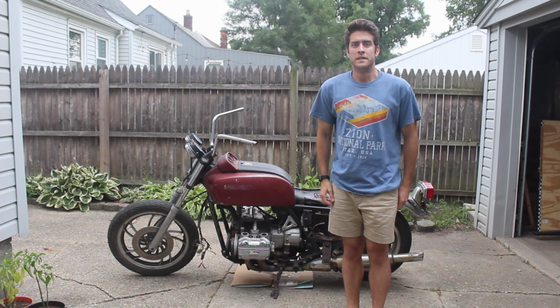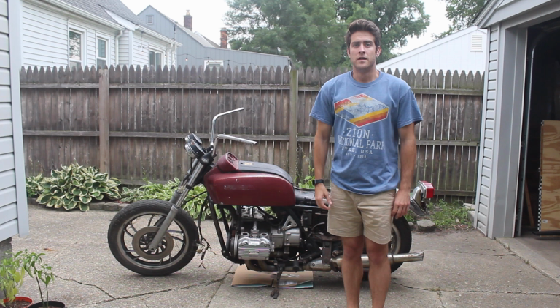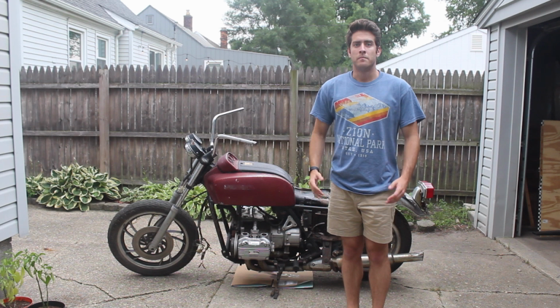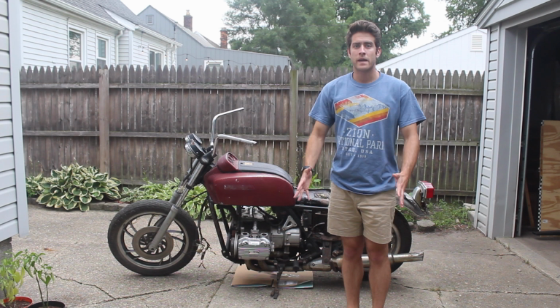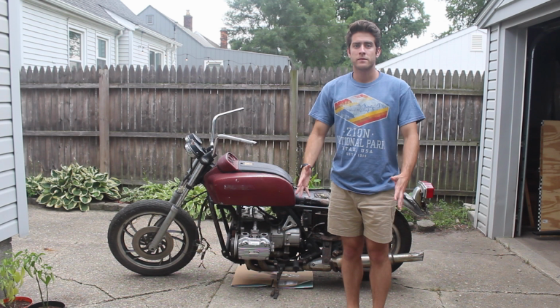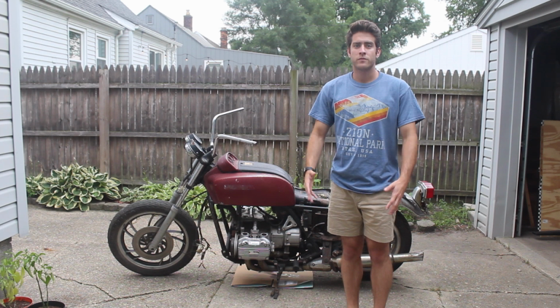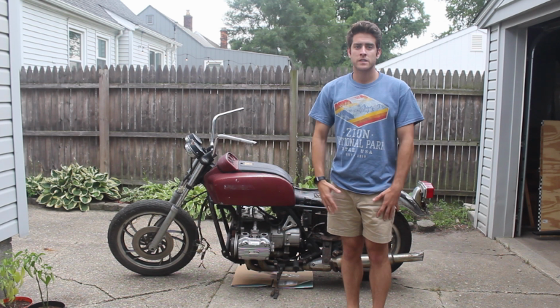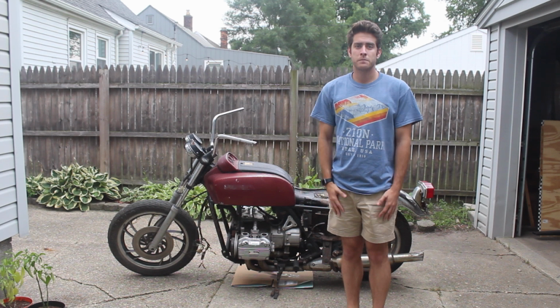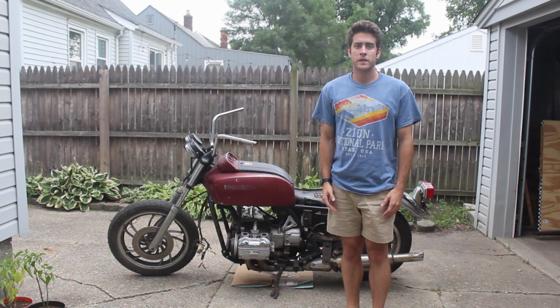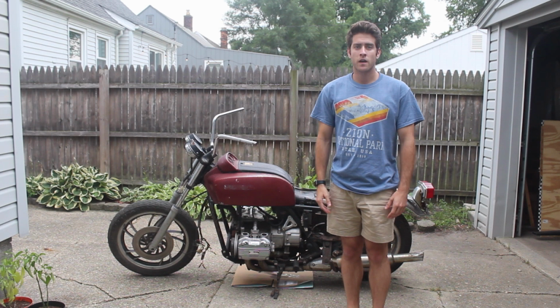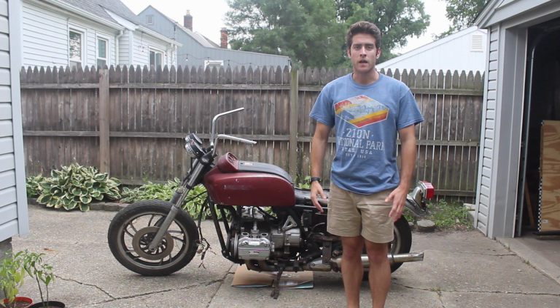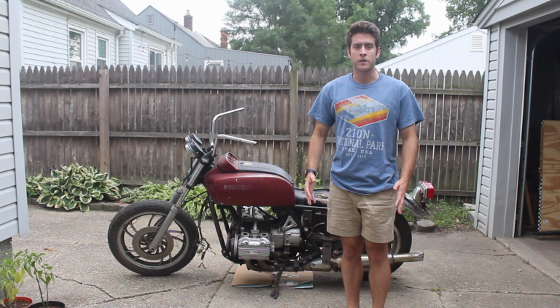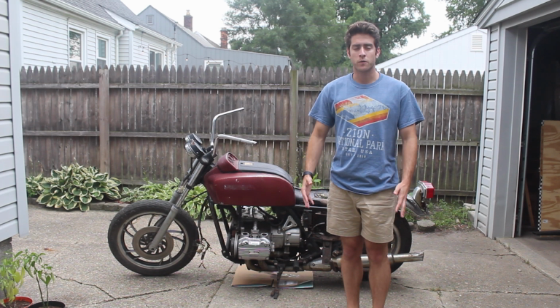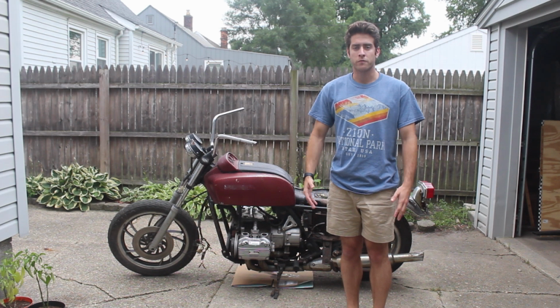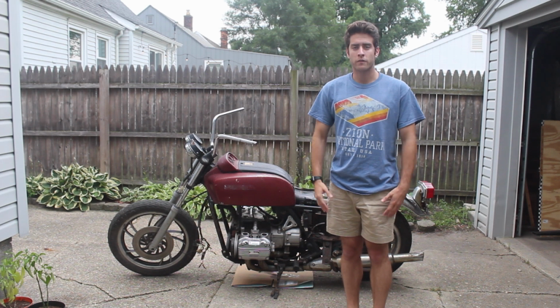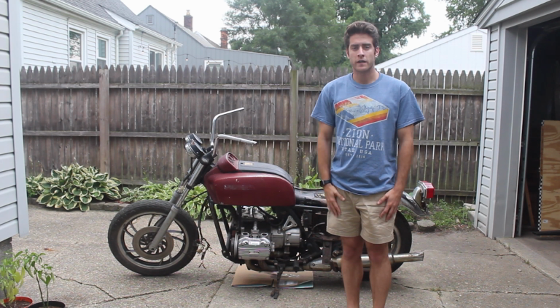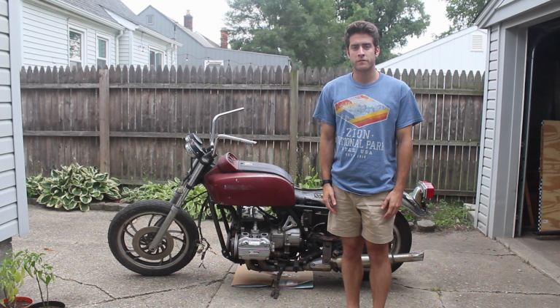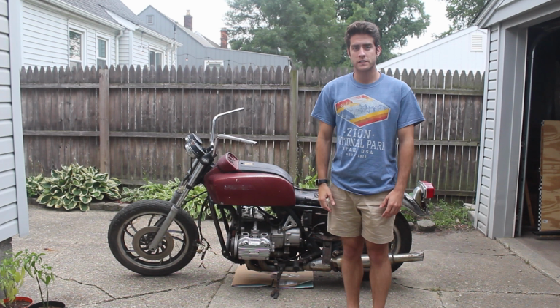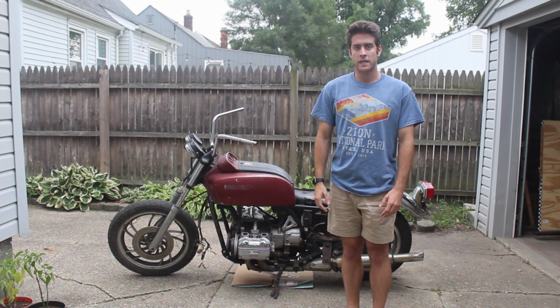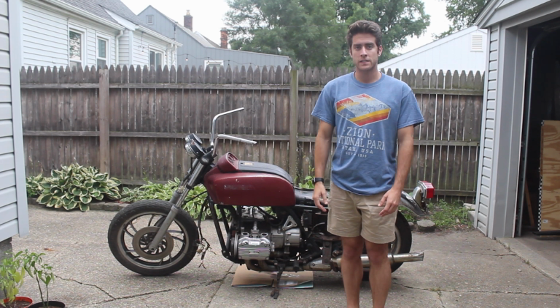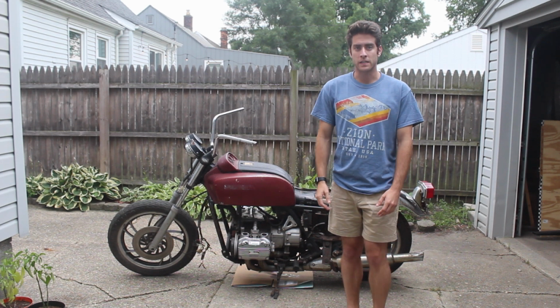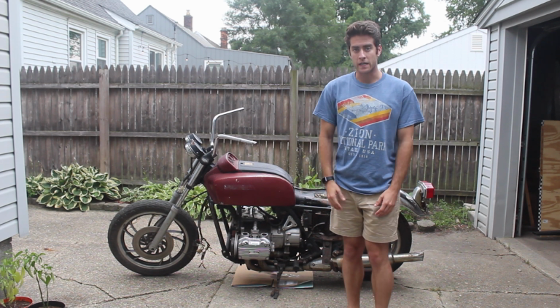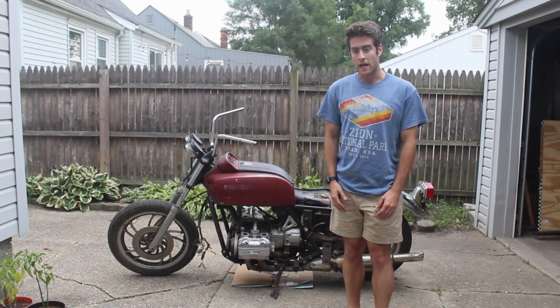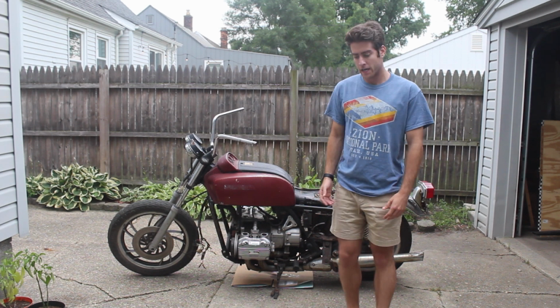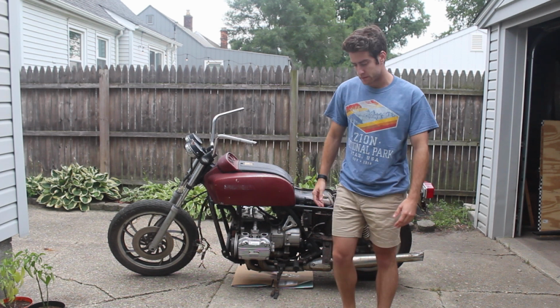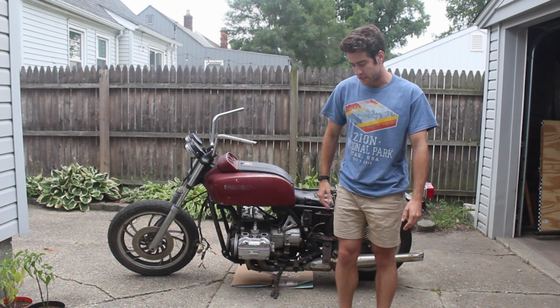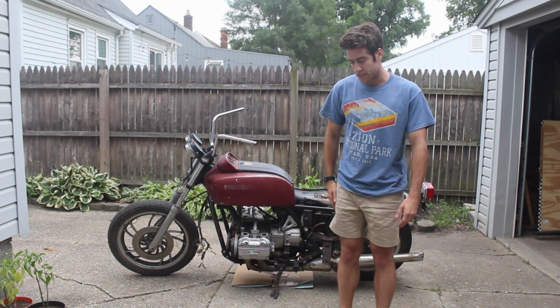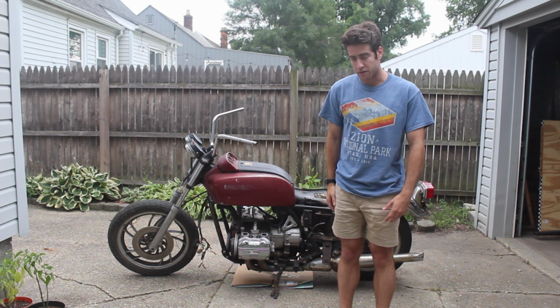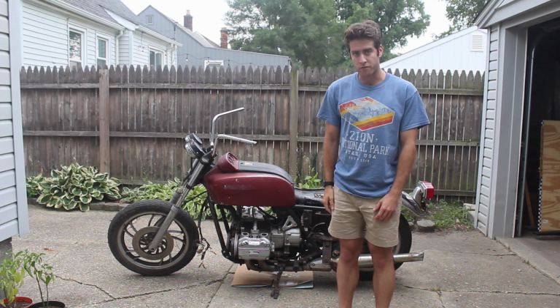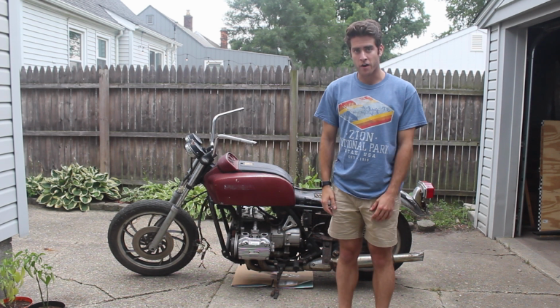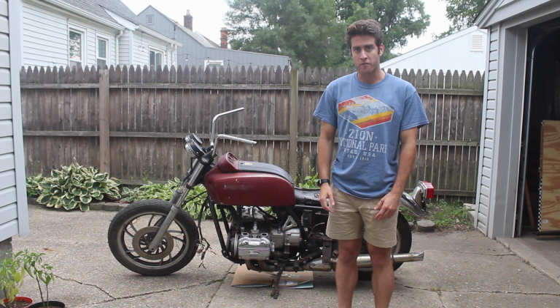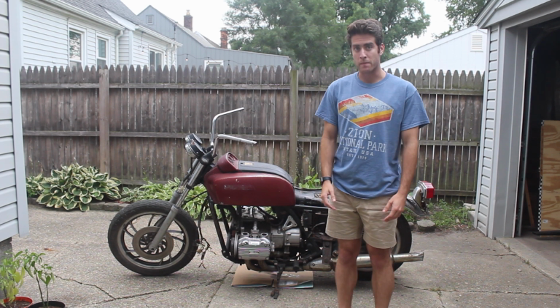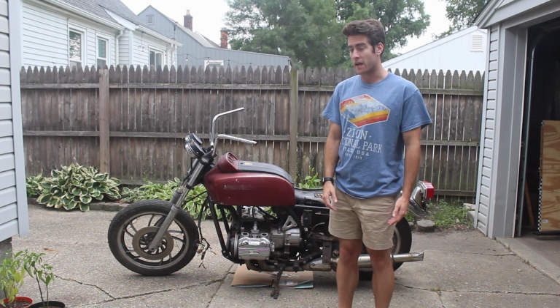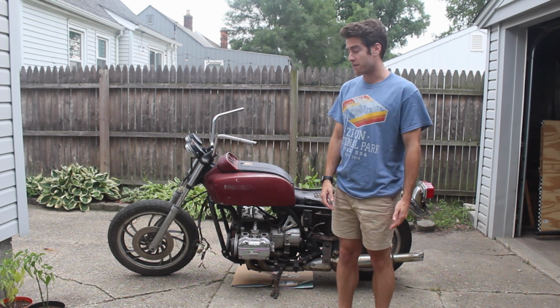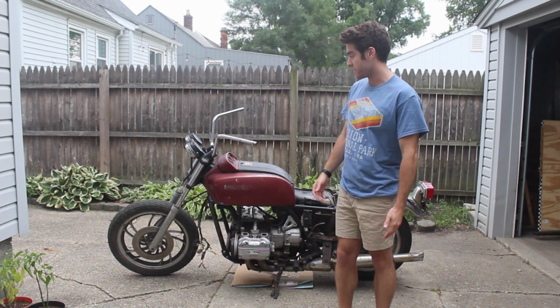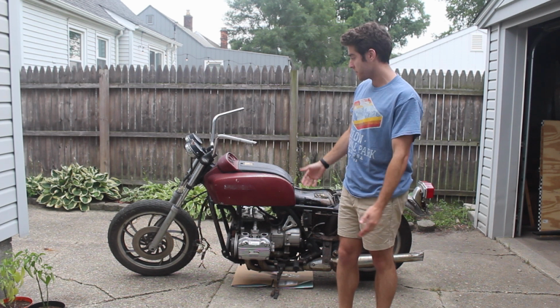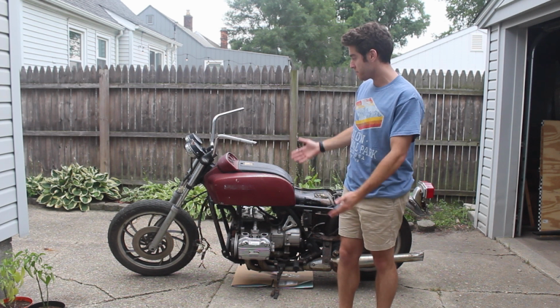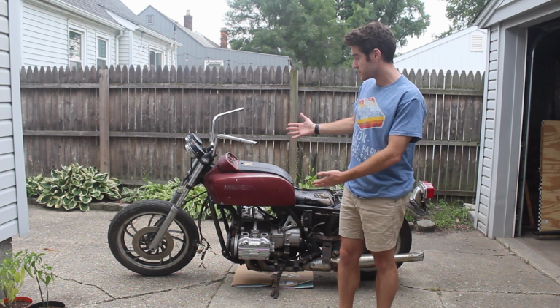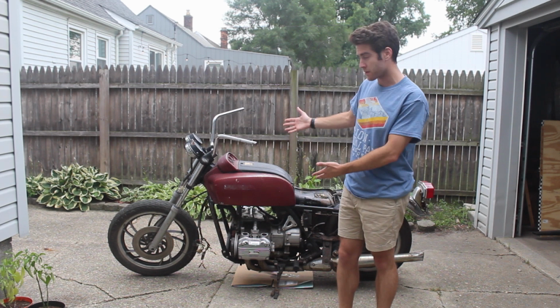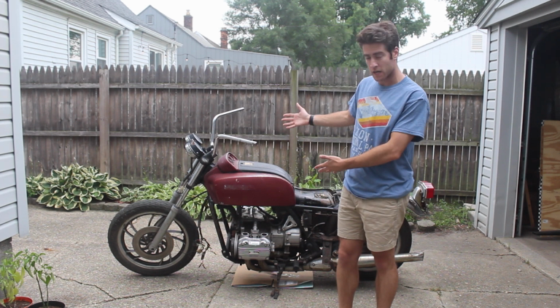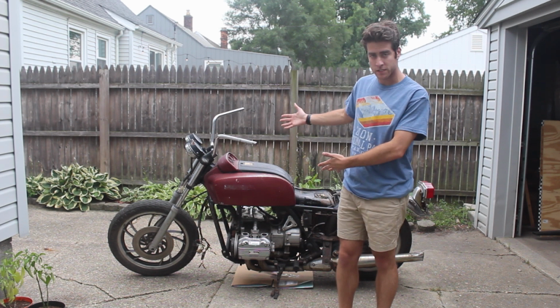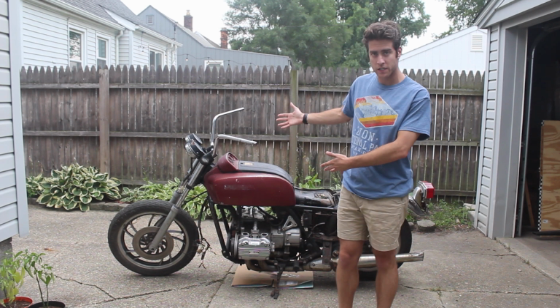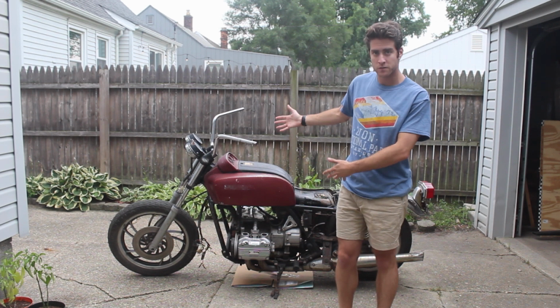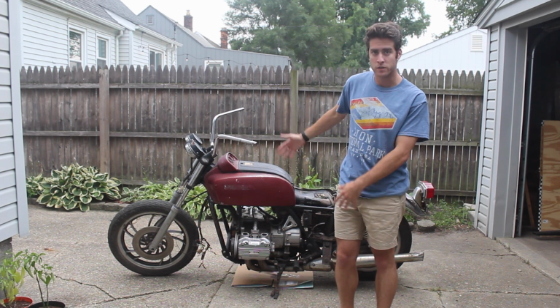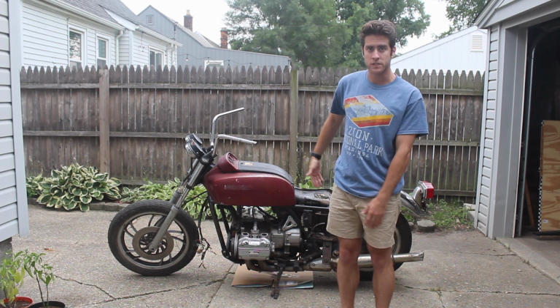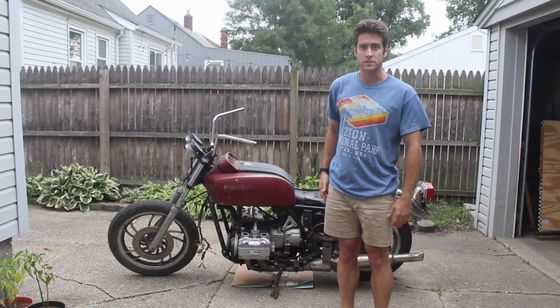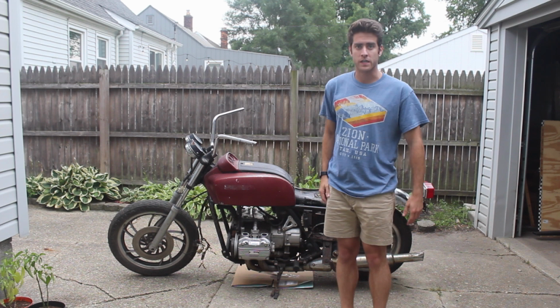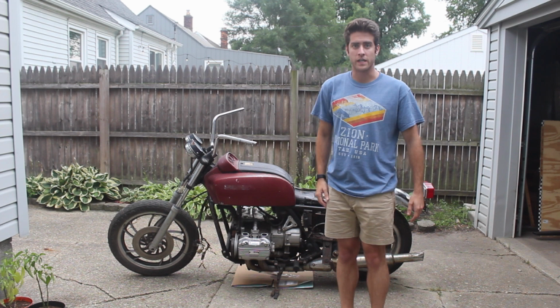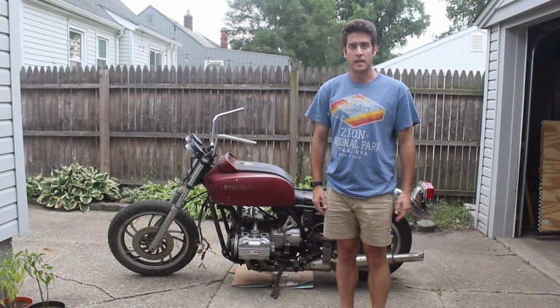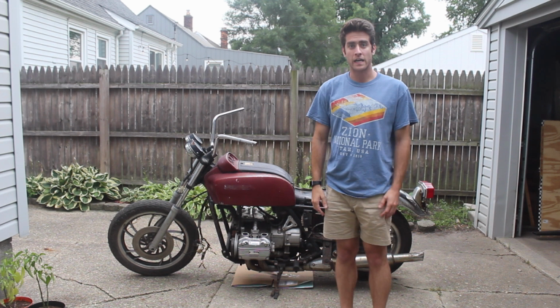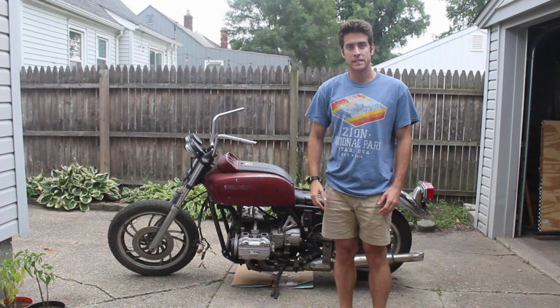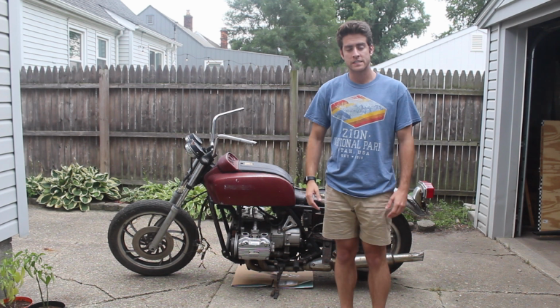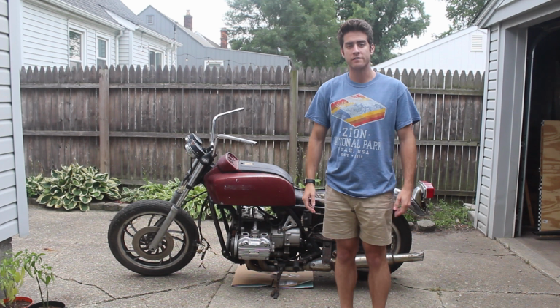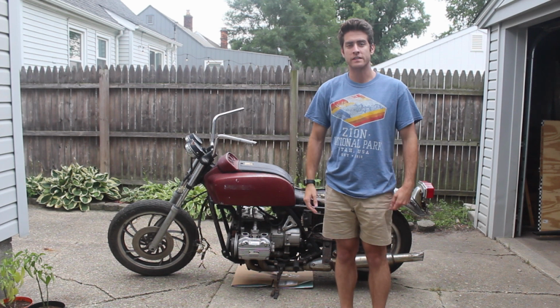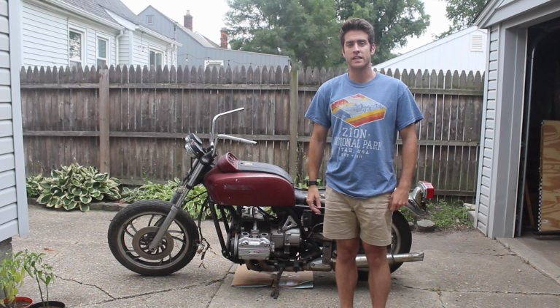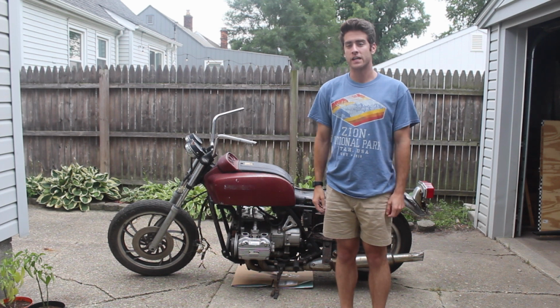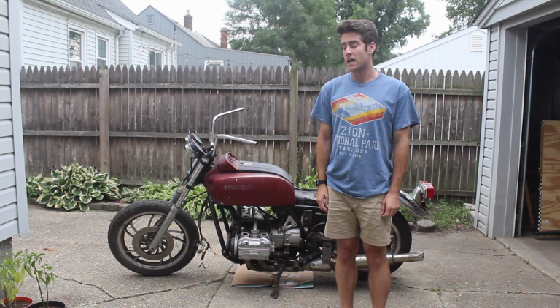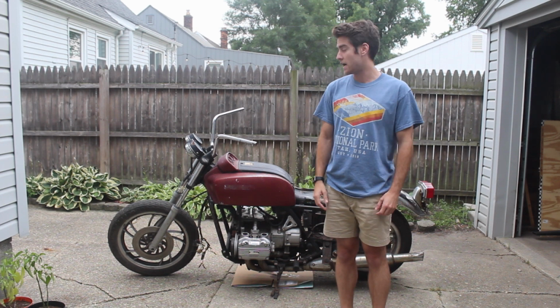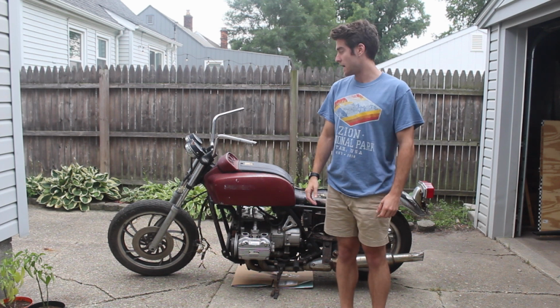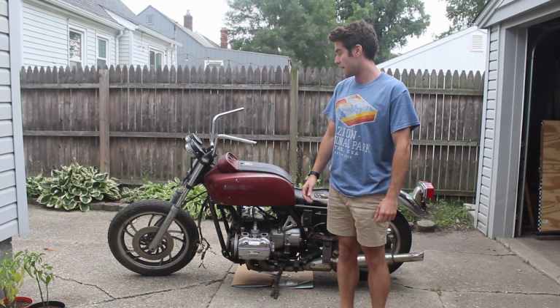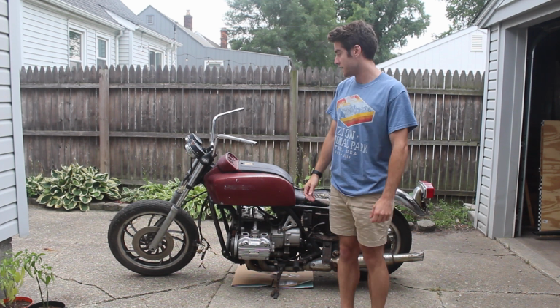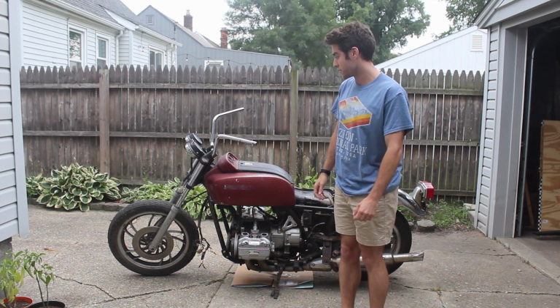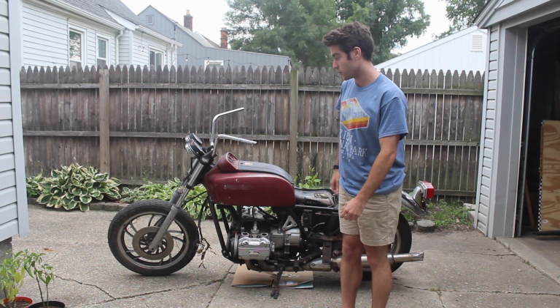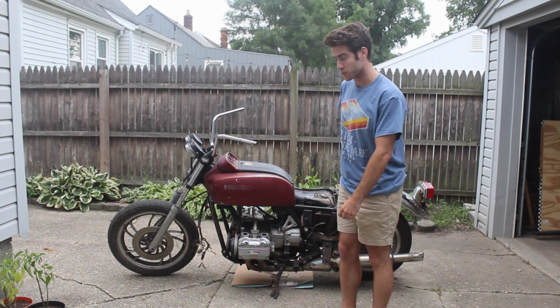My name is Frank Spica, here with Frank Fixates, and I am standing in front of my very first project, which is a 1978 Honda Gold Wing.